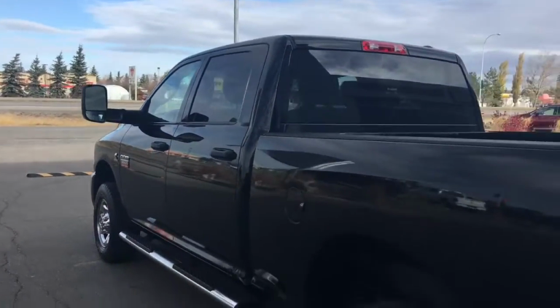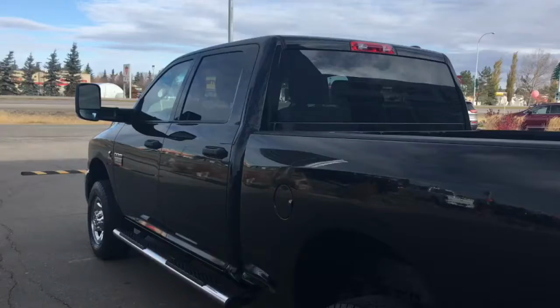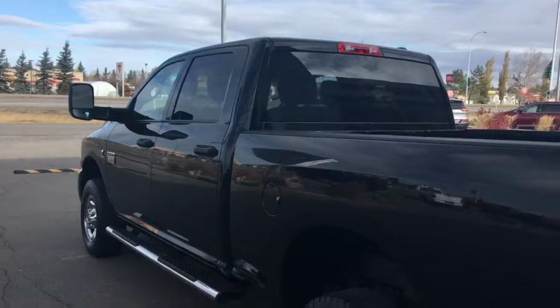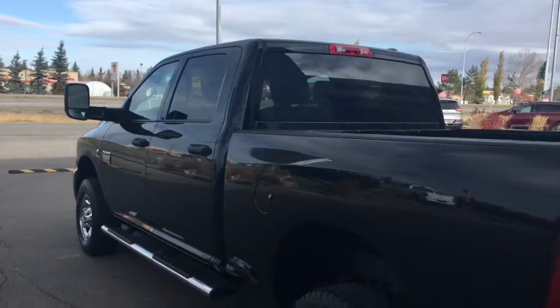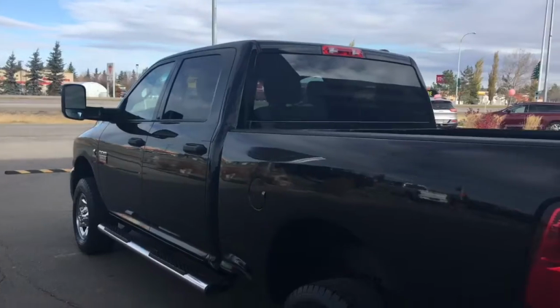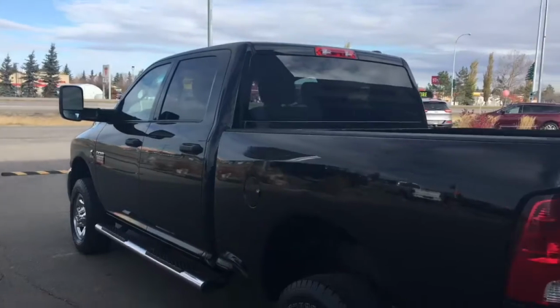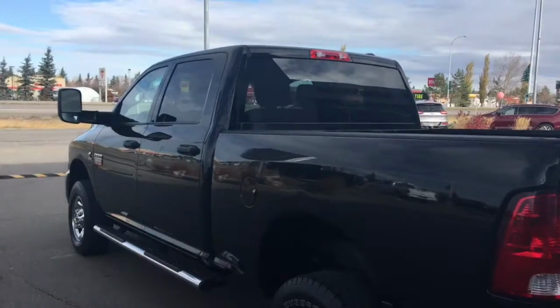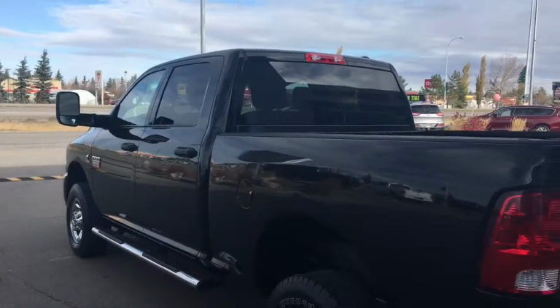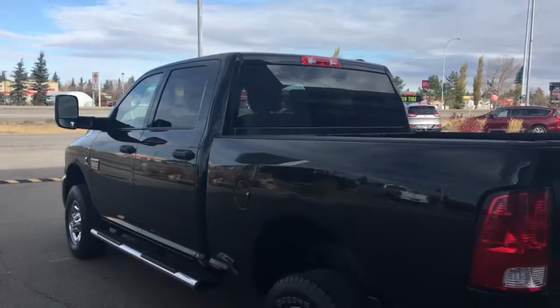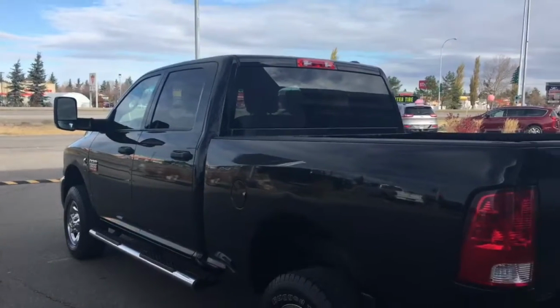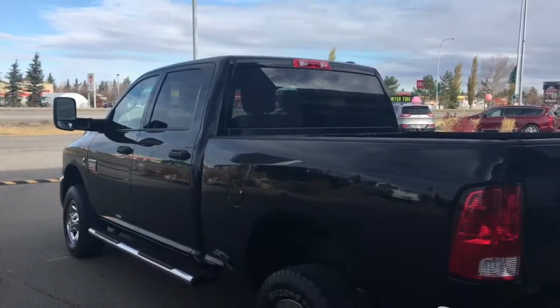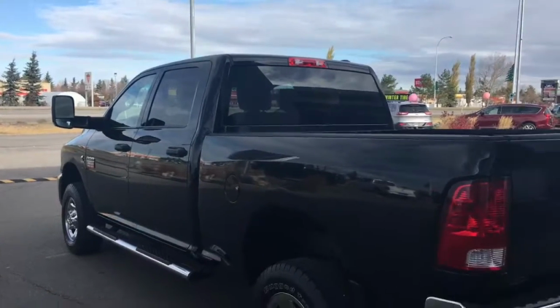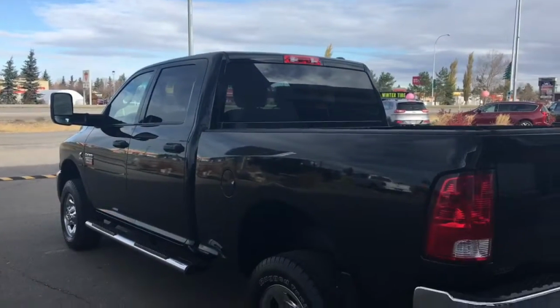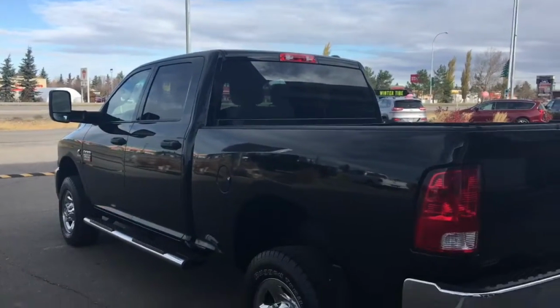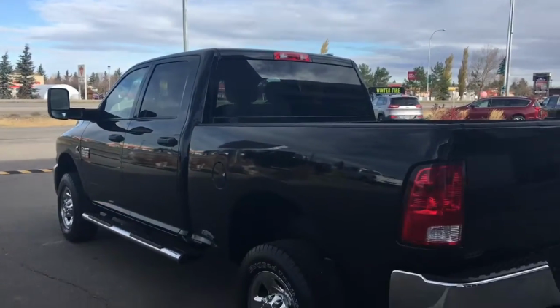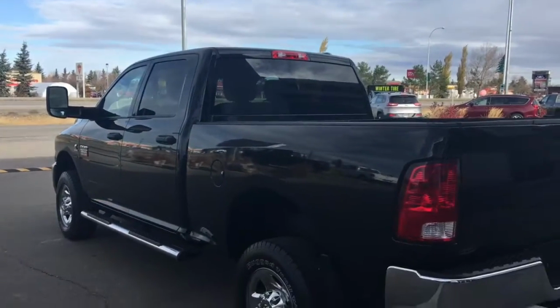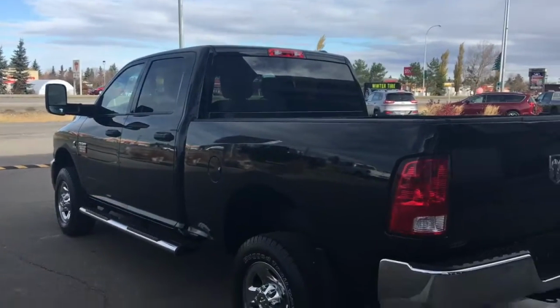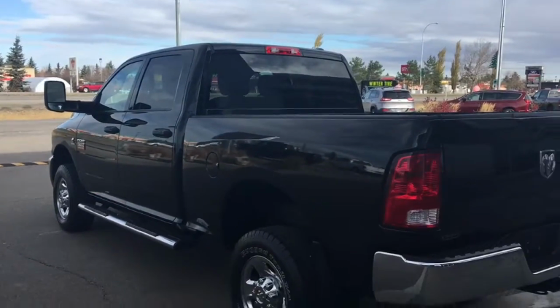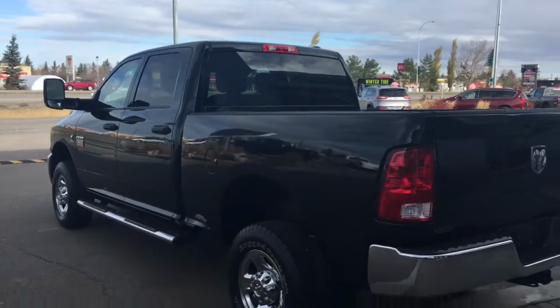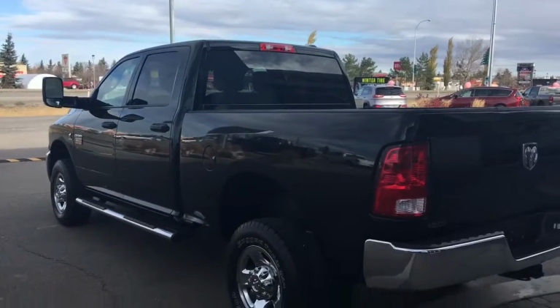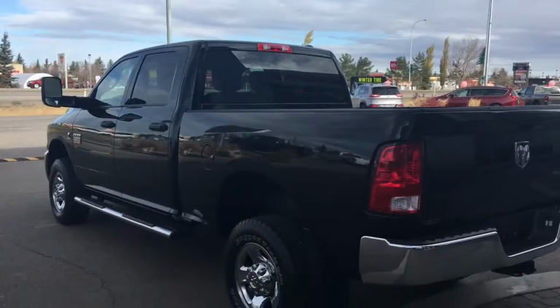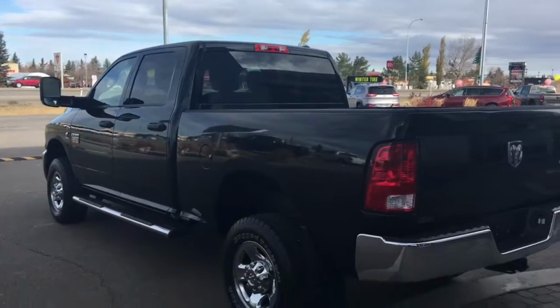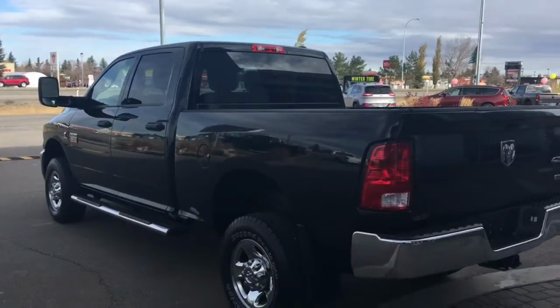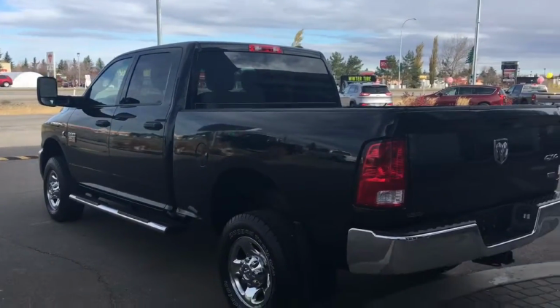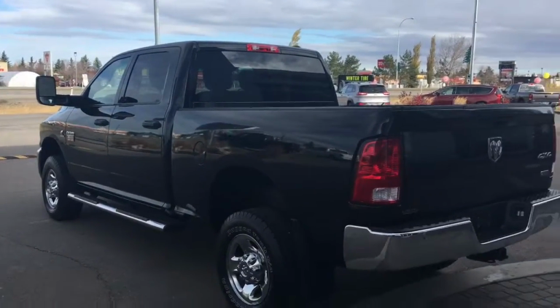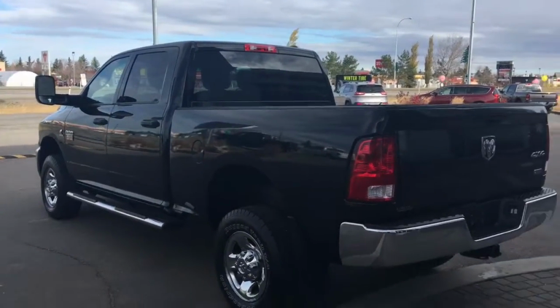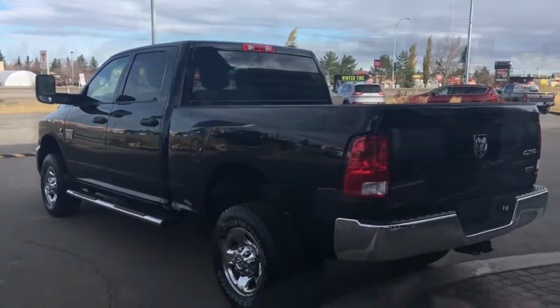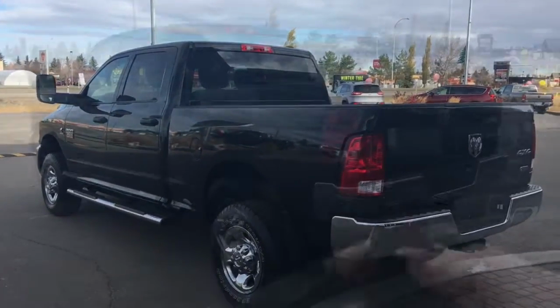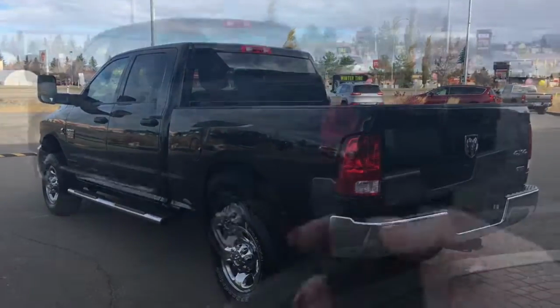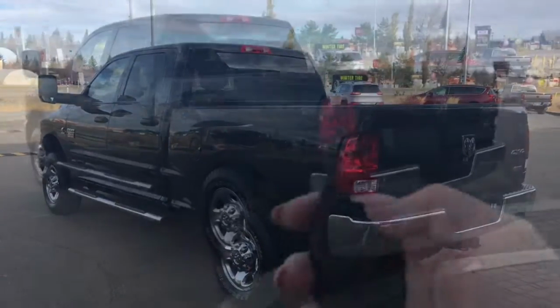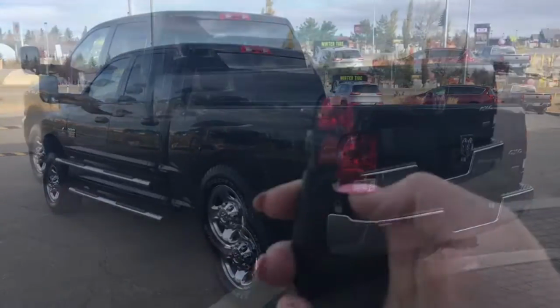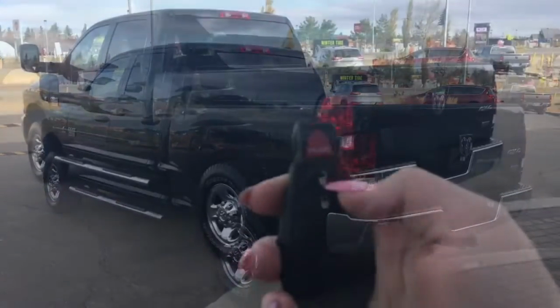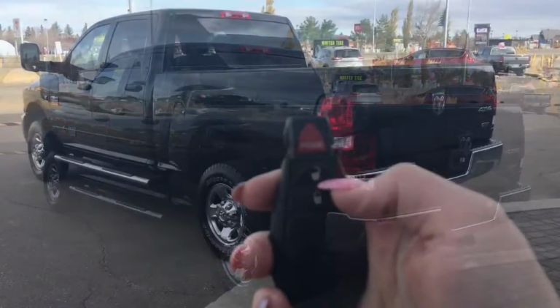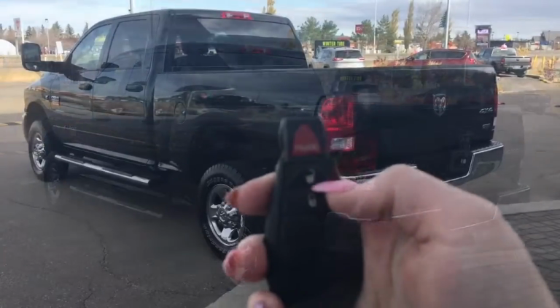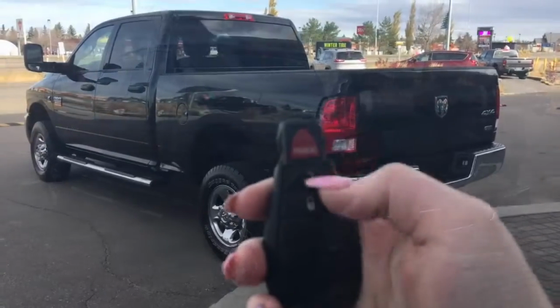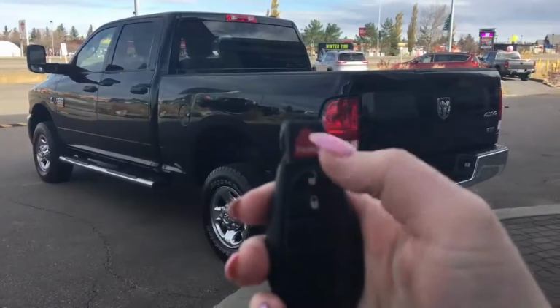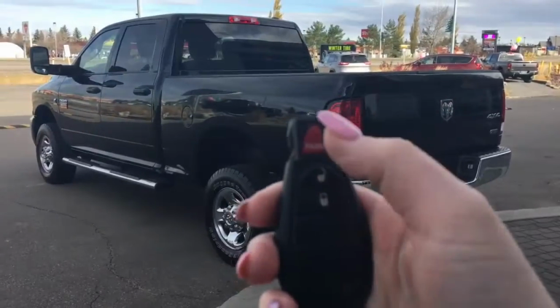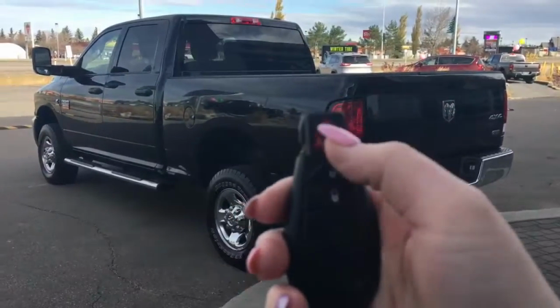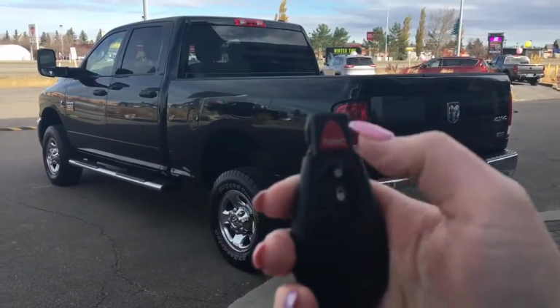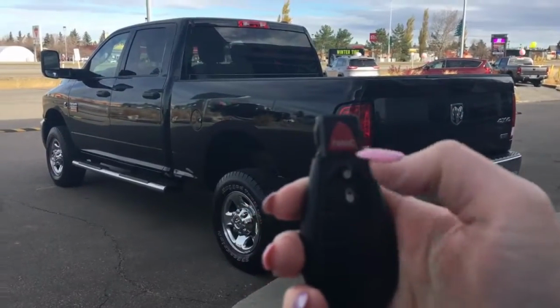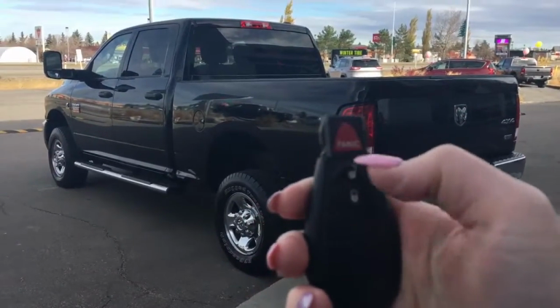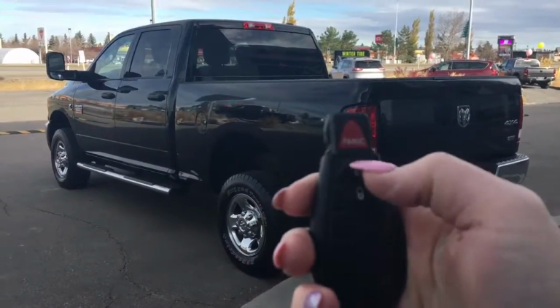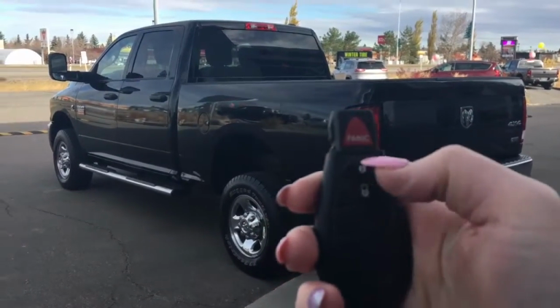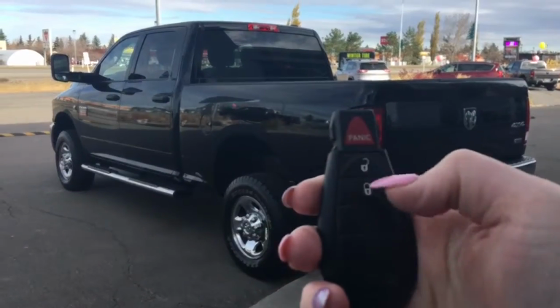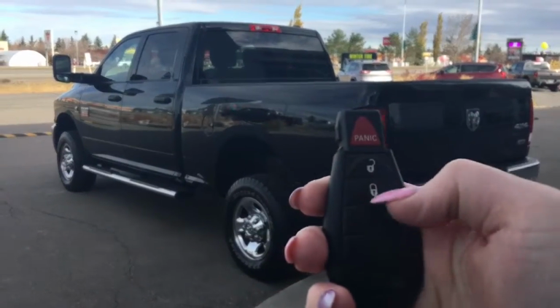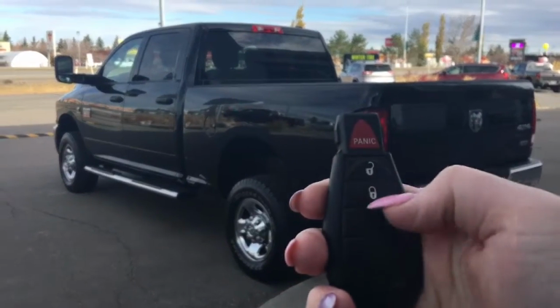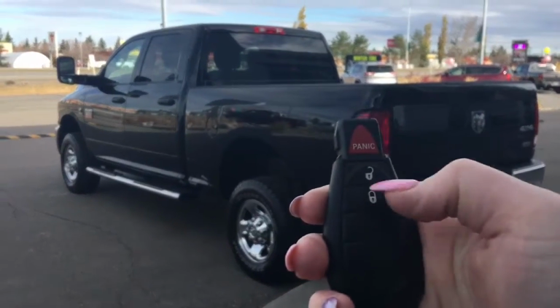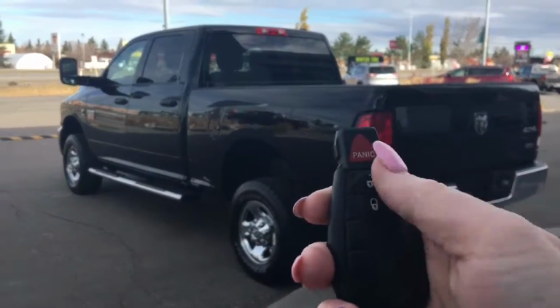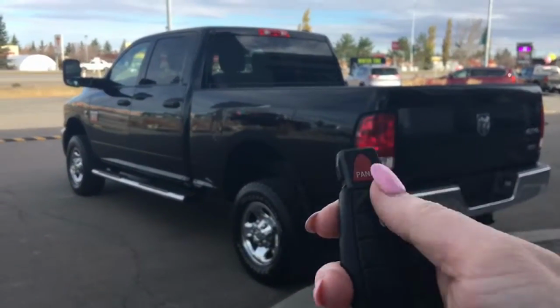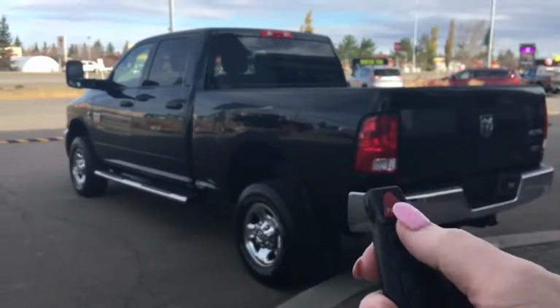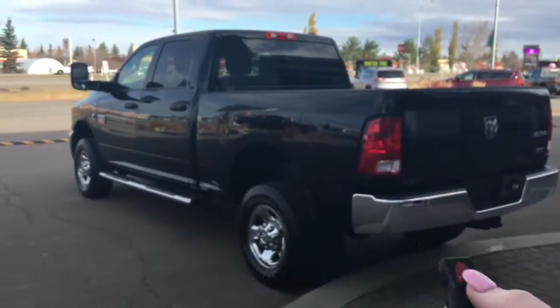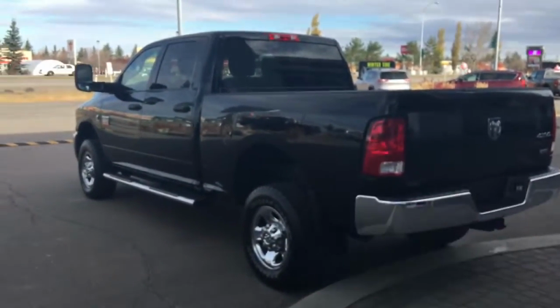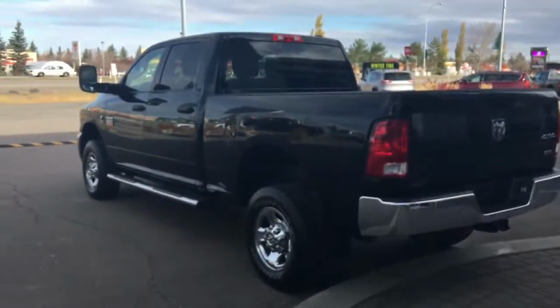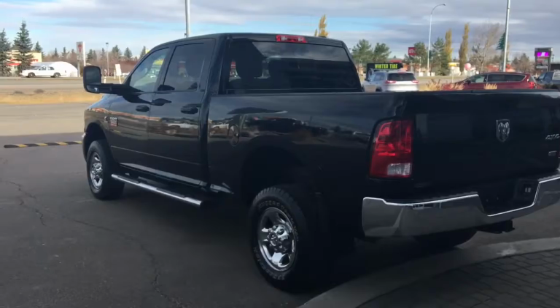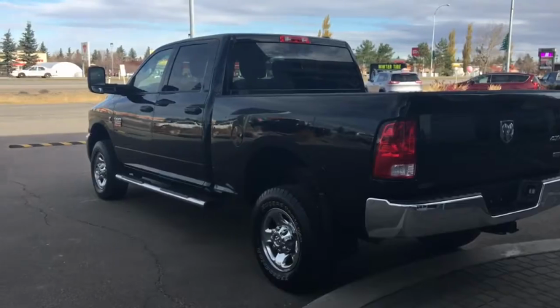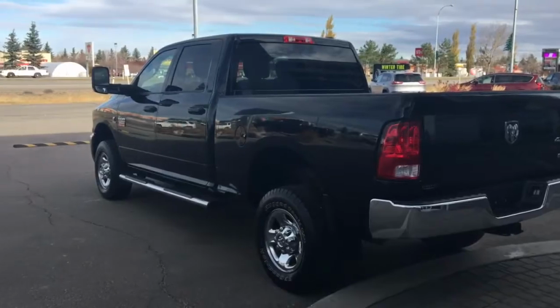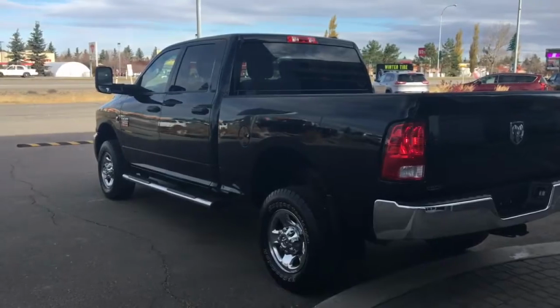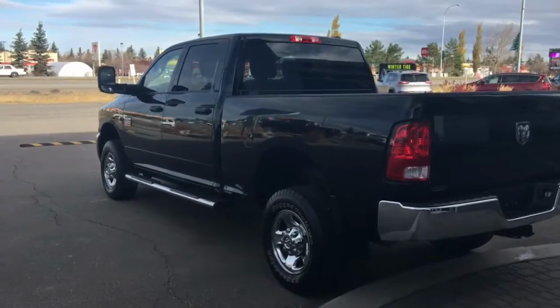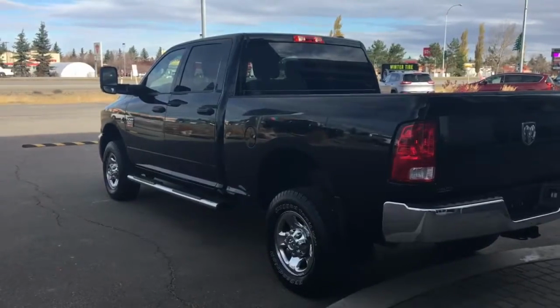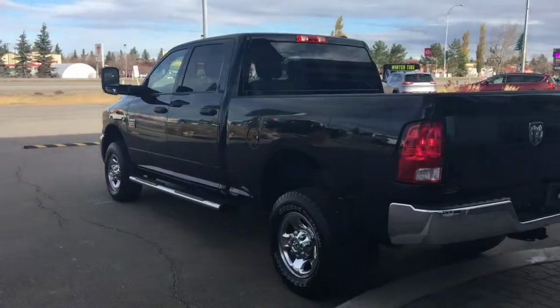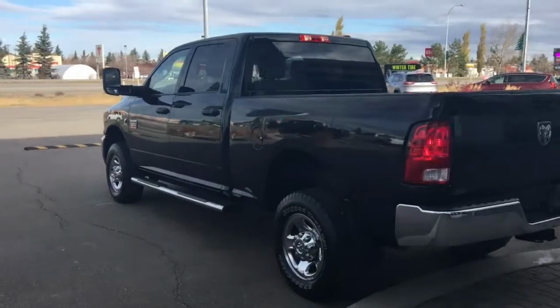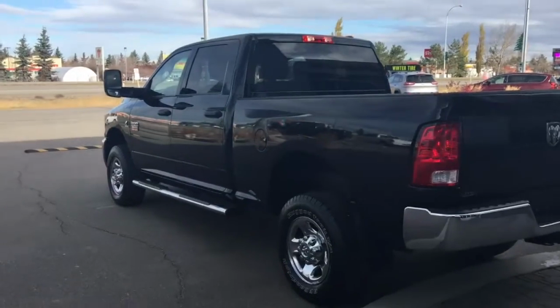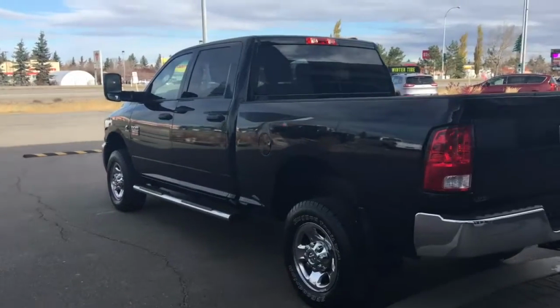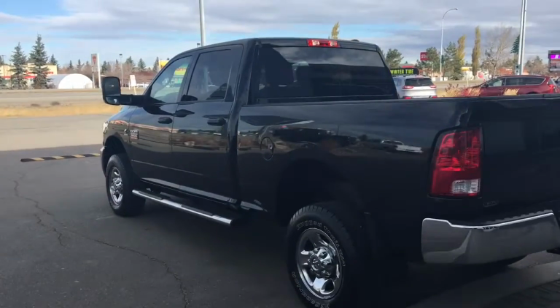Let me go grab the keys and I'll show you the inside. On the key fob here we have your panic button, lock, and unlock — so I'll go ahead and unlock her for us.